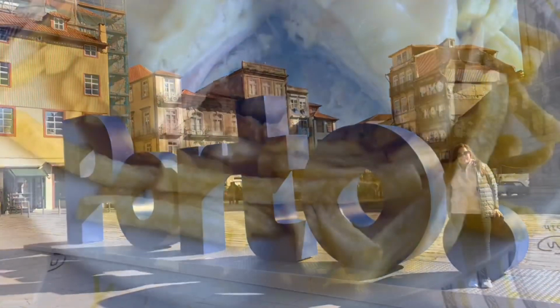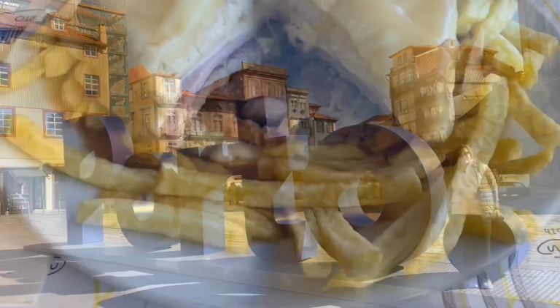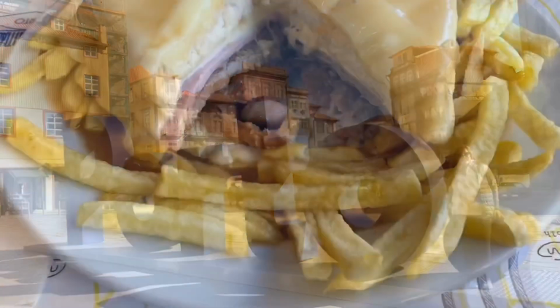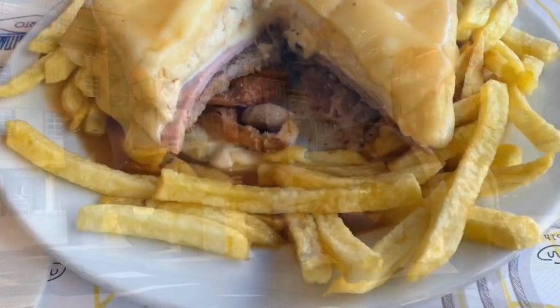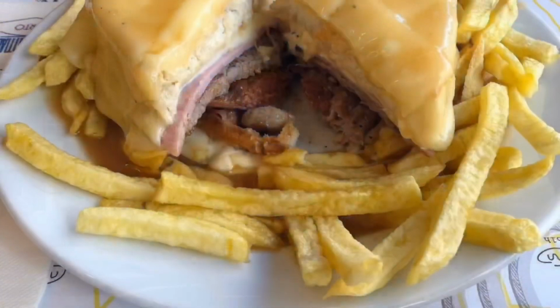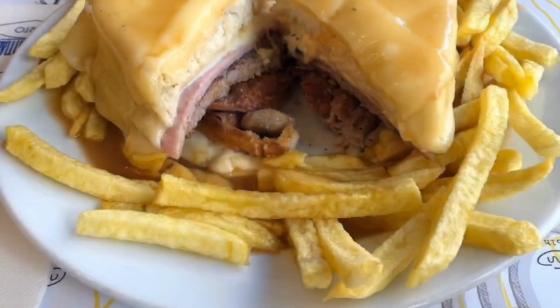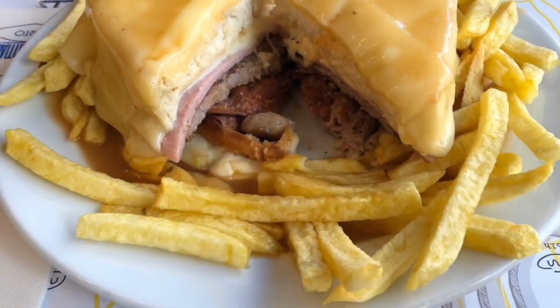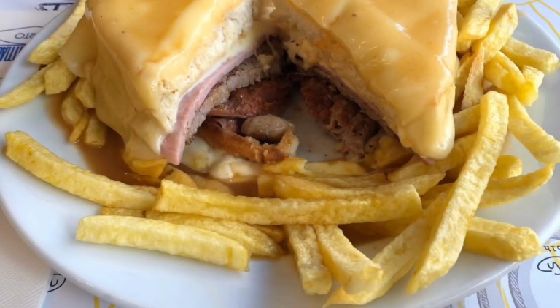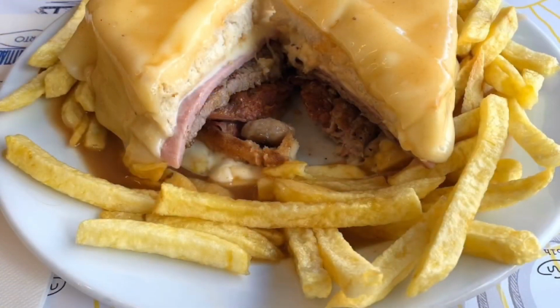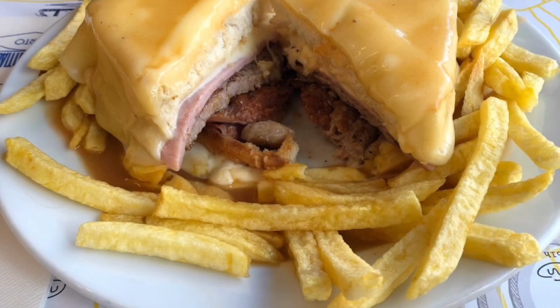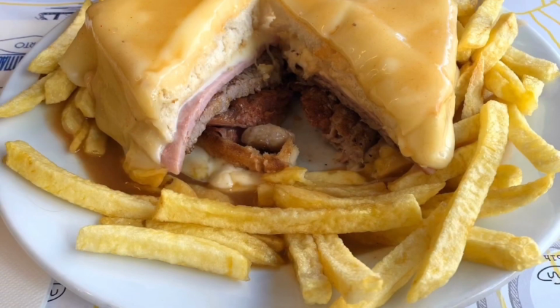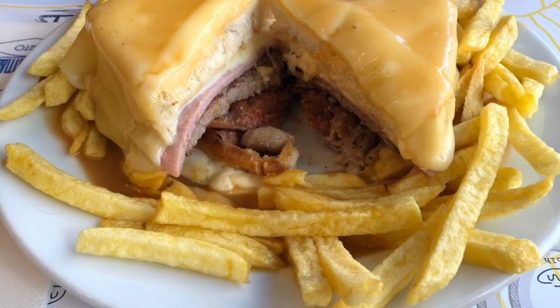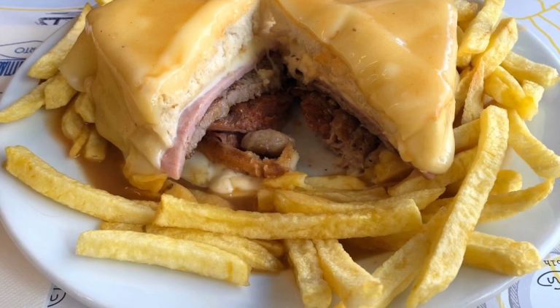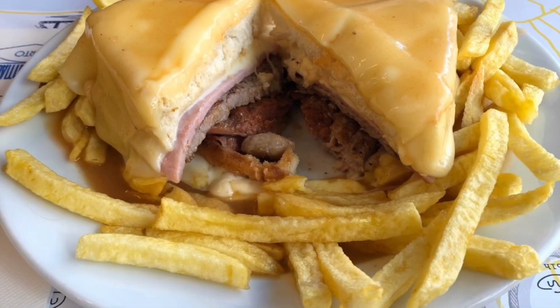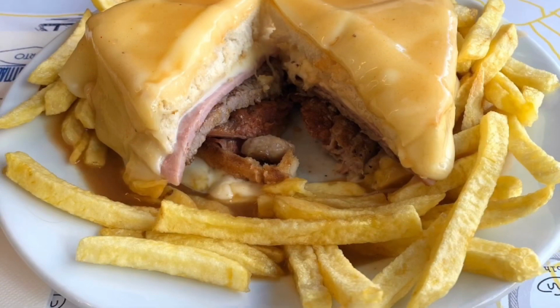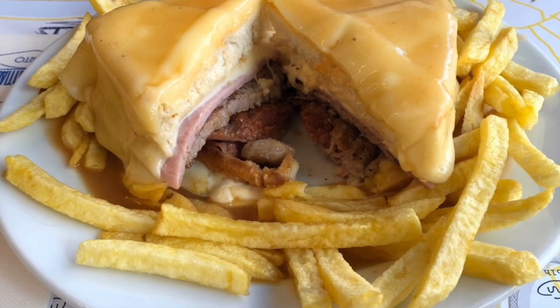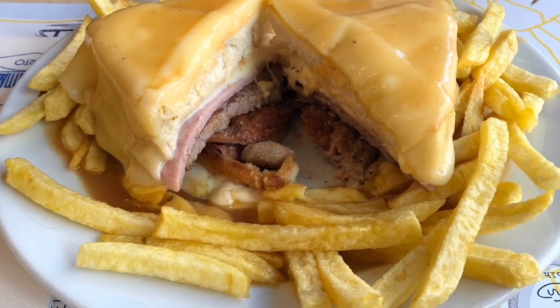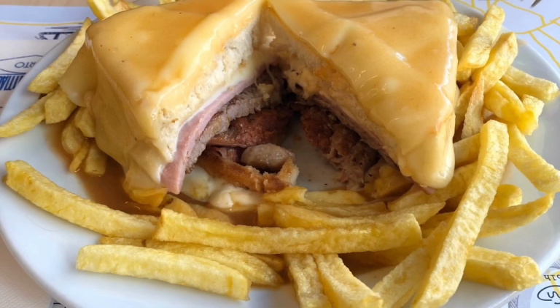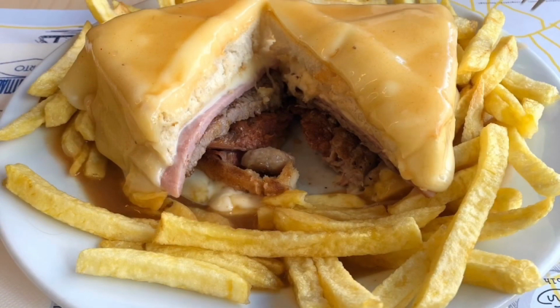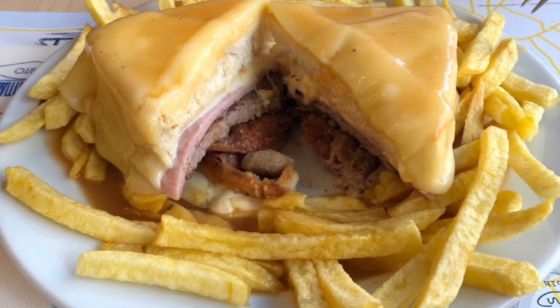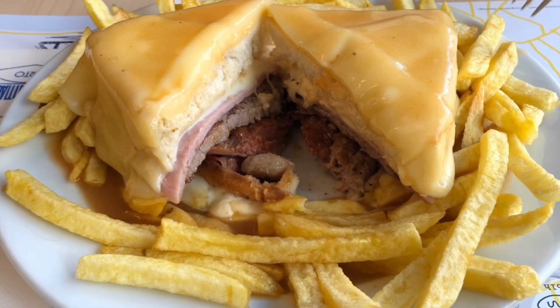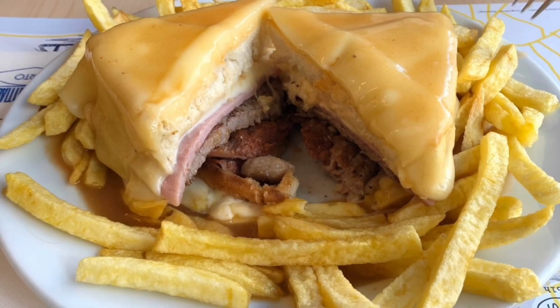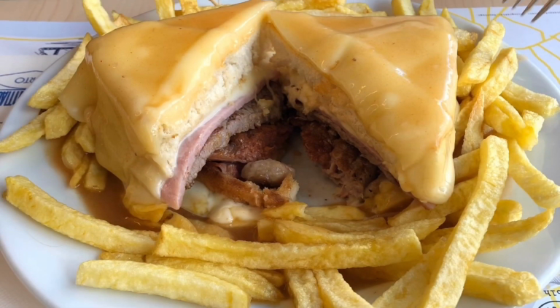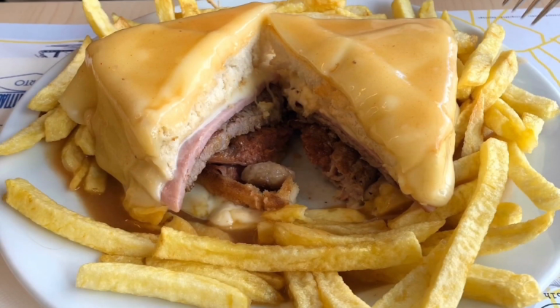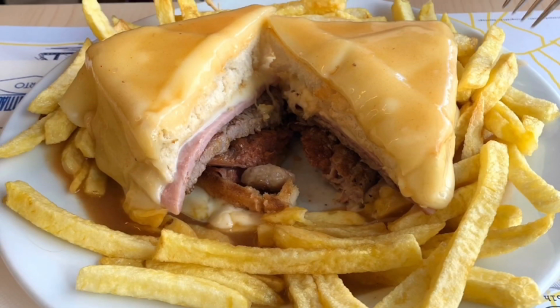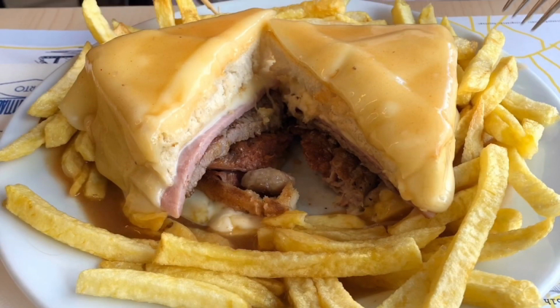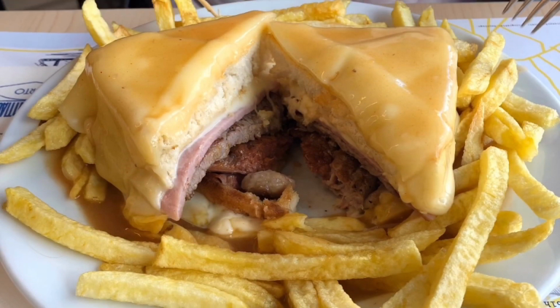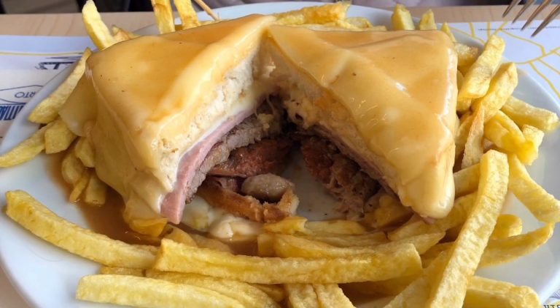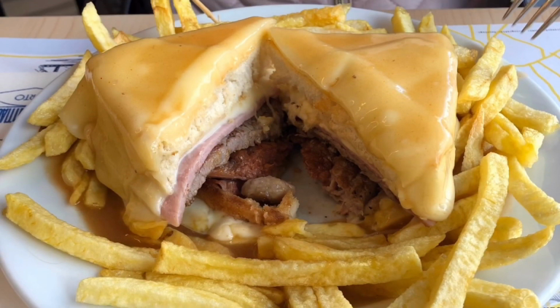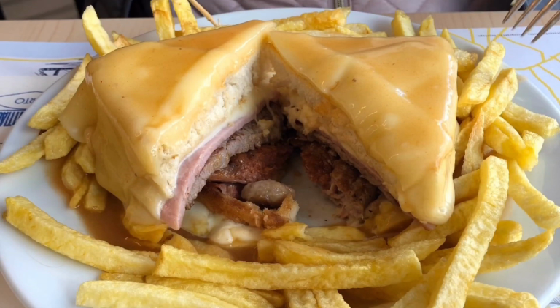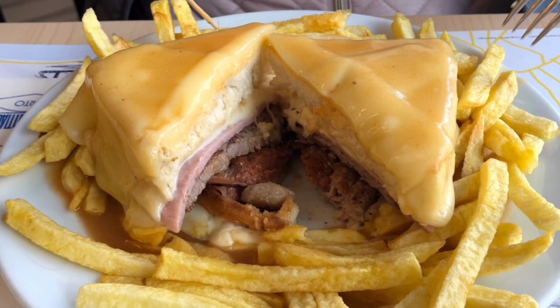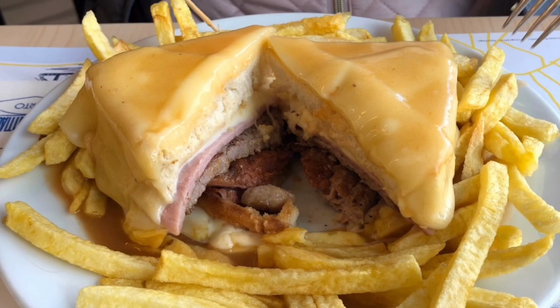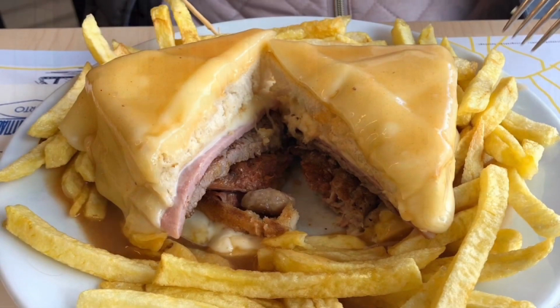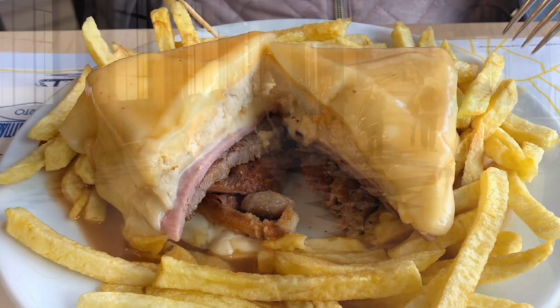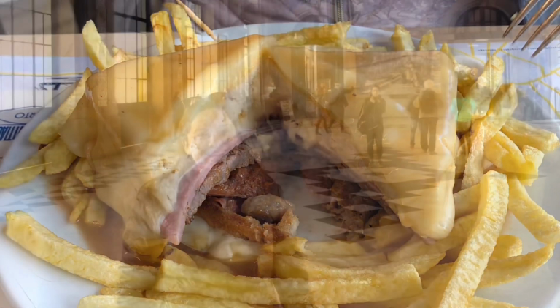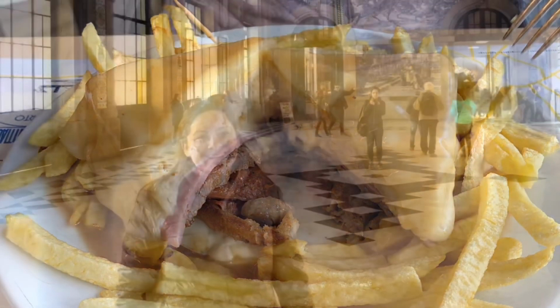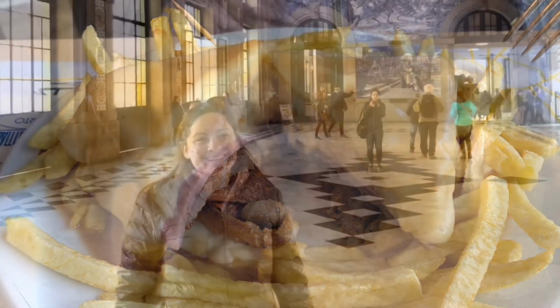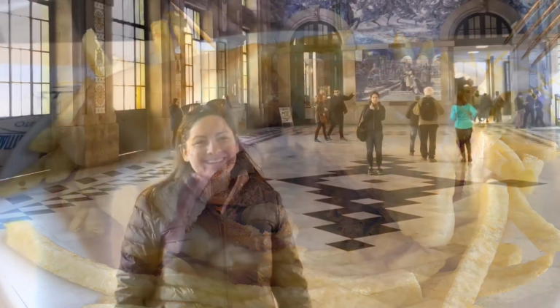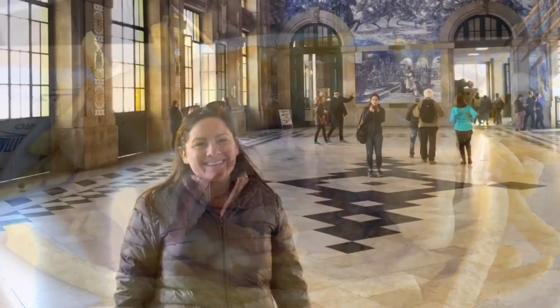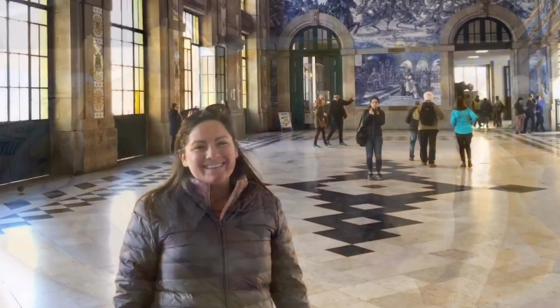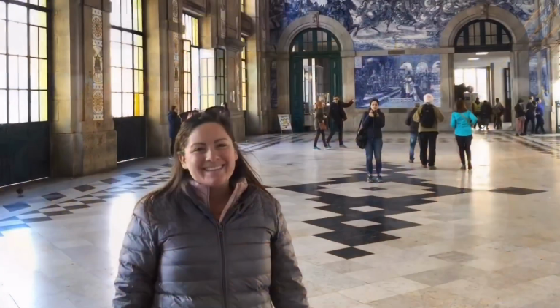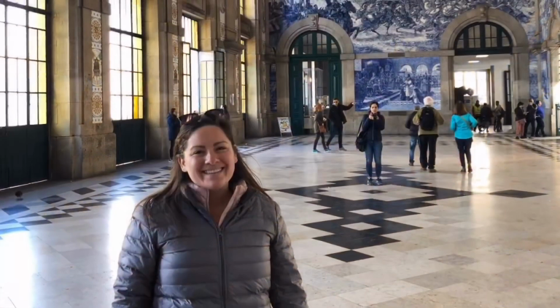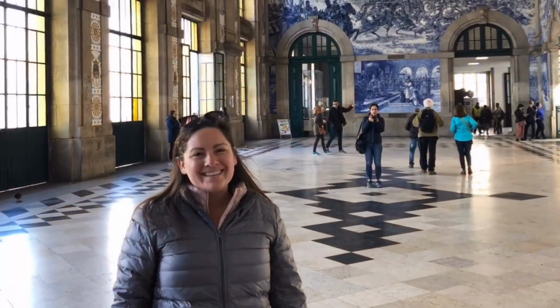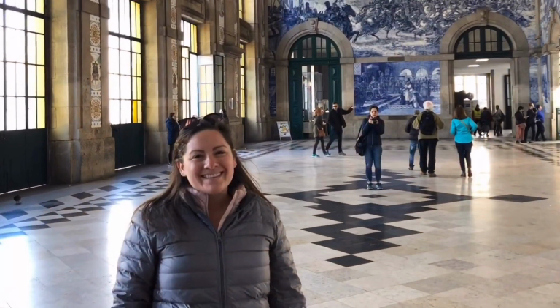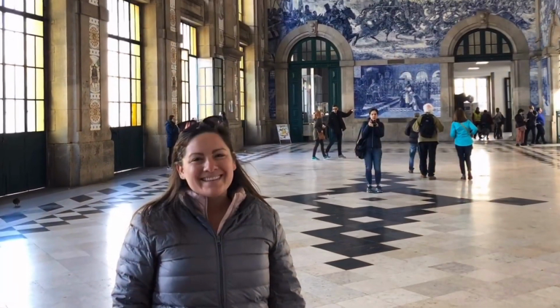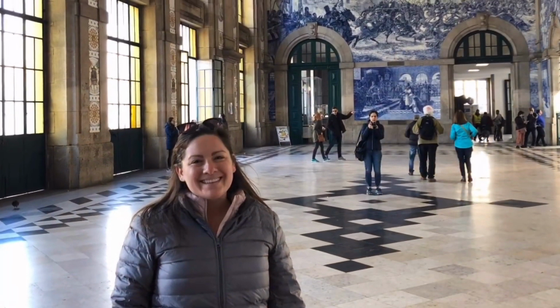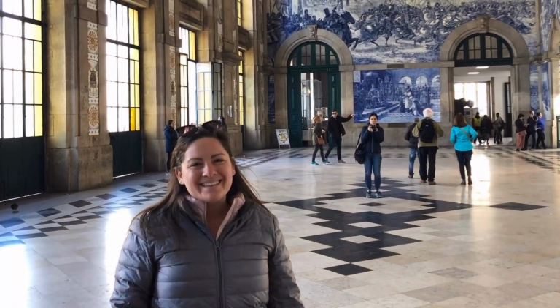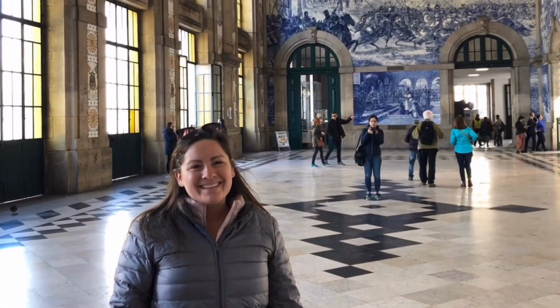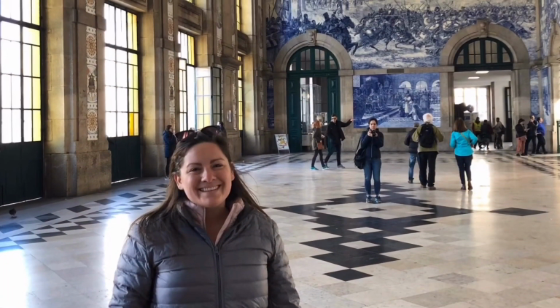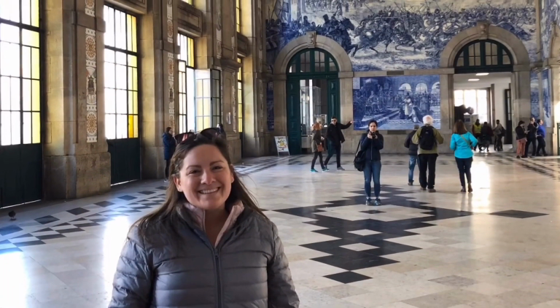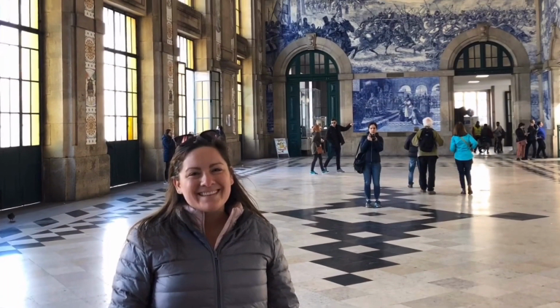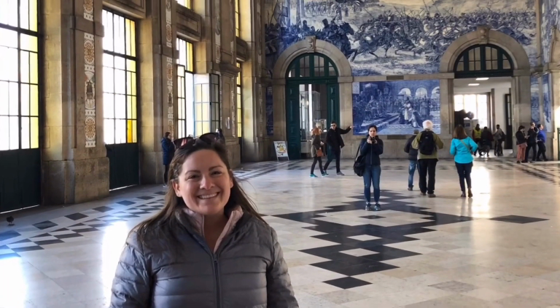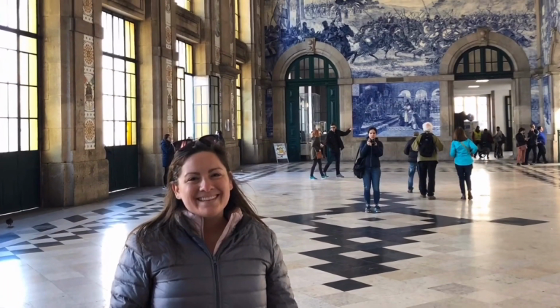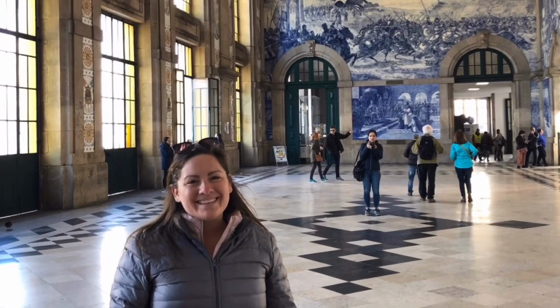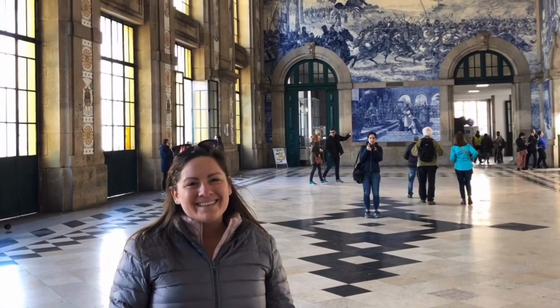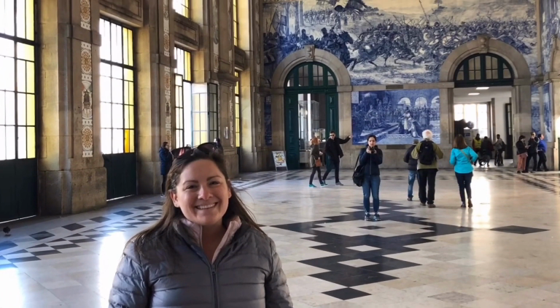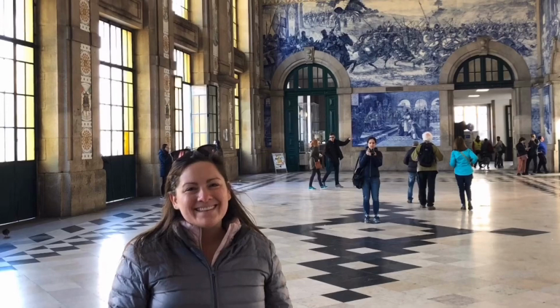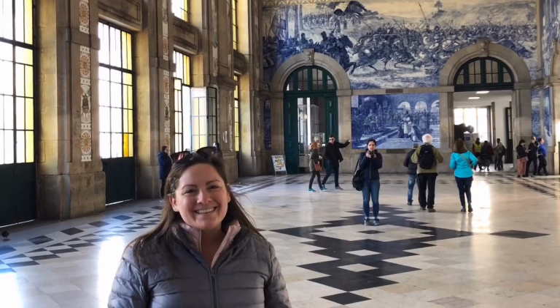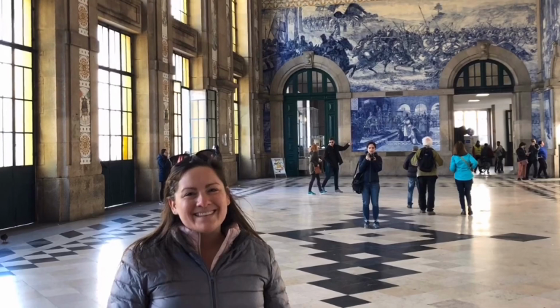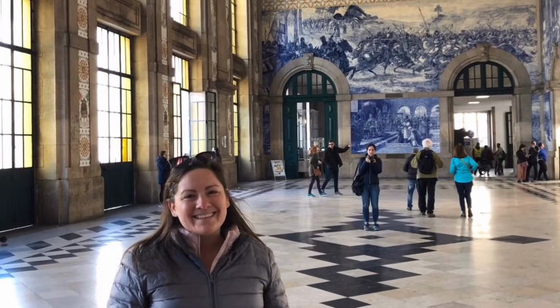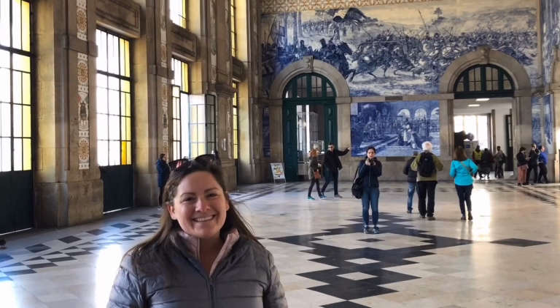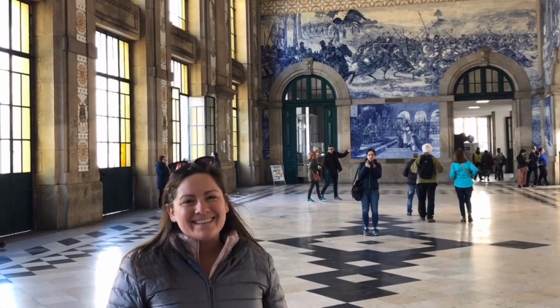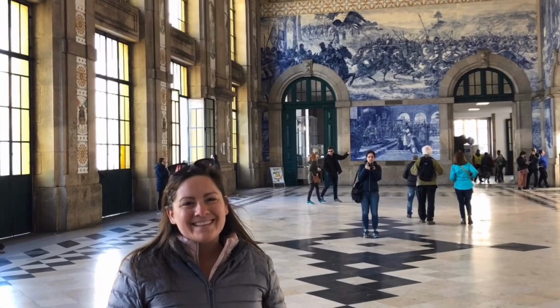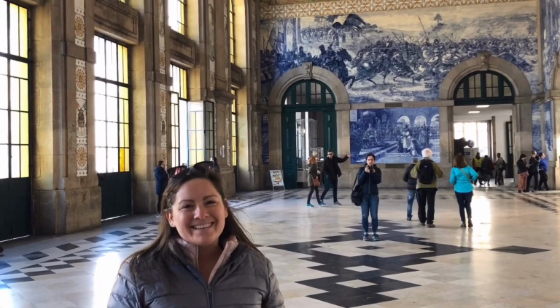We got a chance to try the Francesinha, which is composed of different kinds of meat and sausages, cheese, and delicious beer tomato sauce.